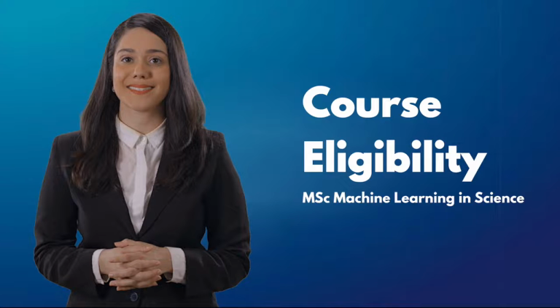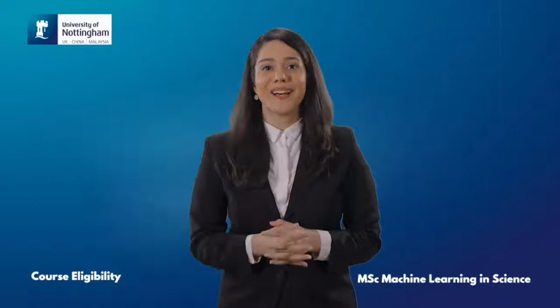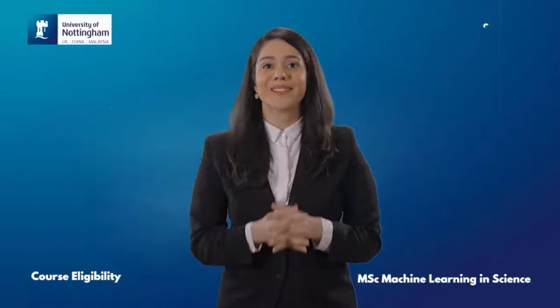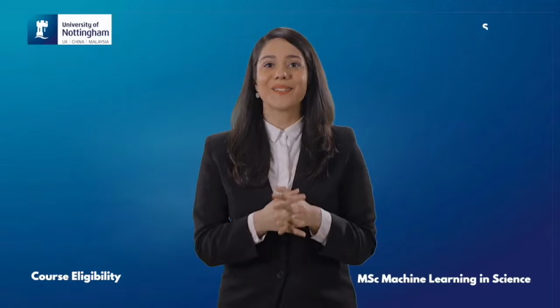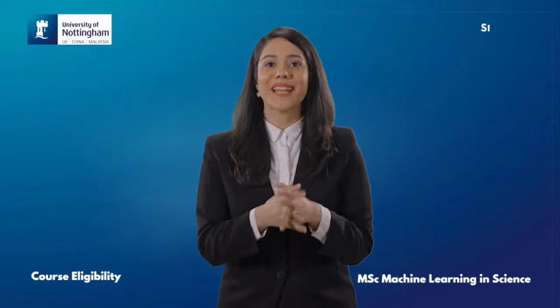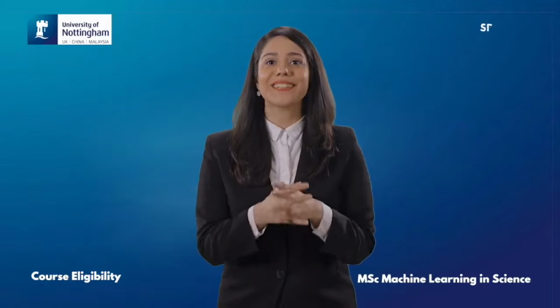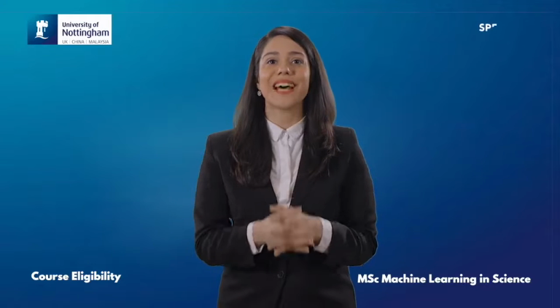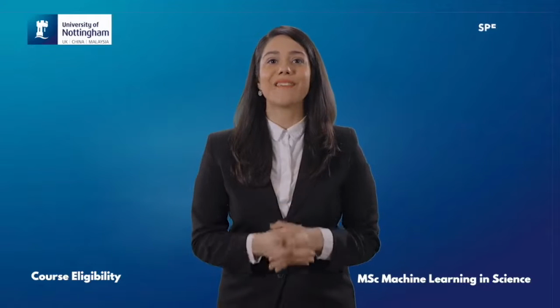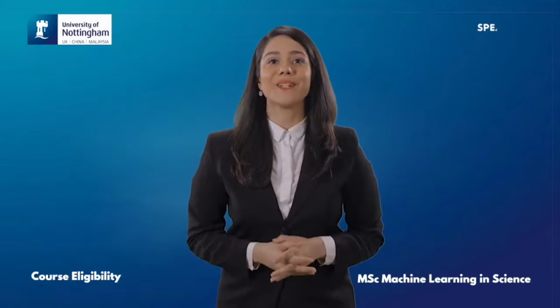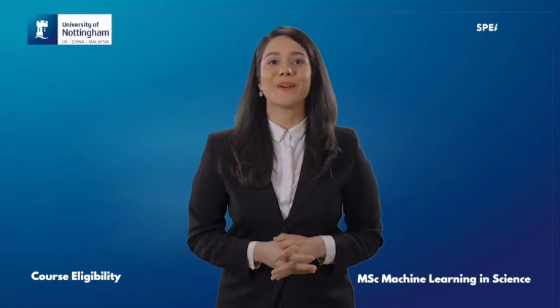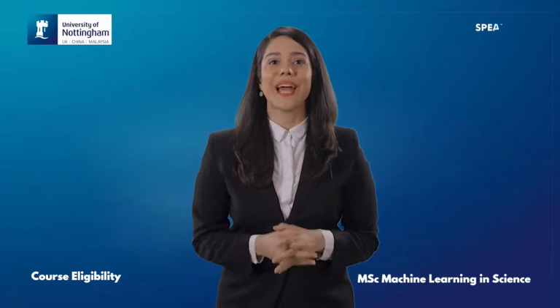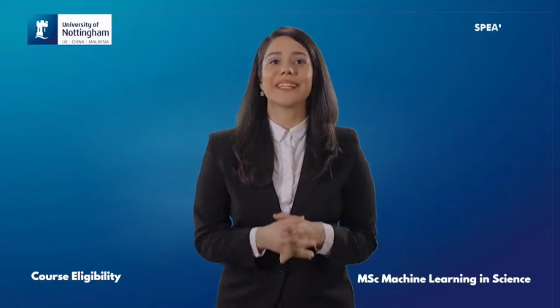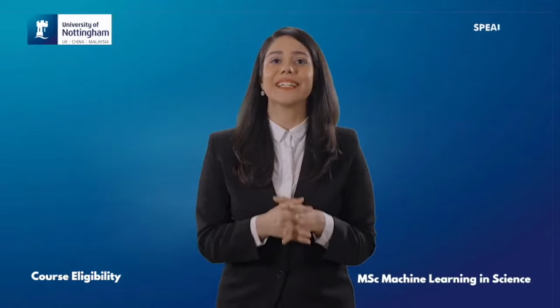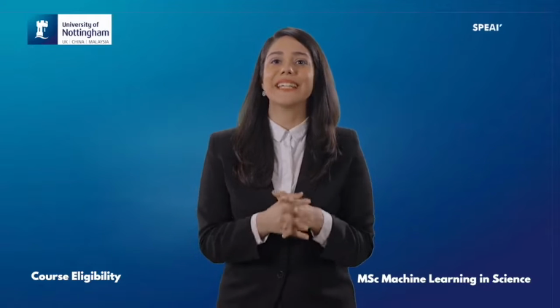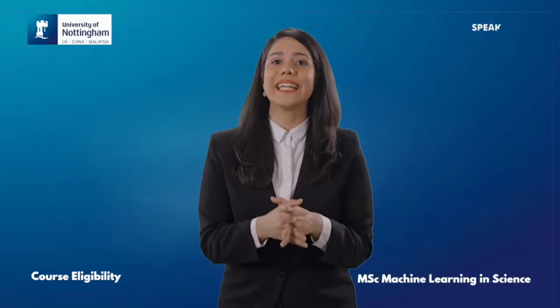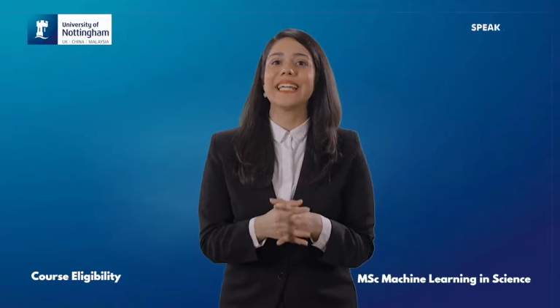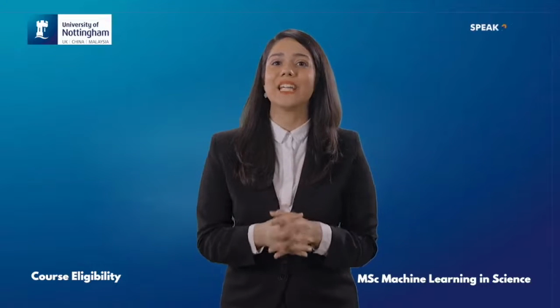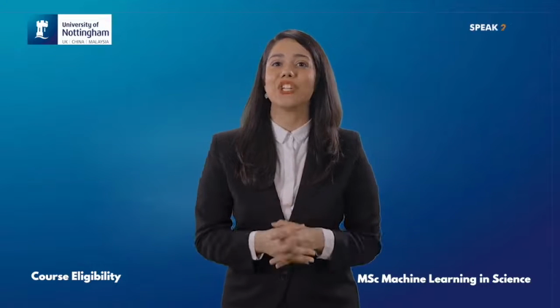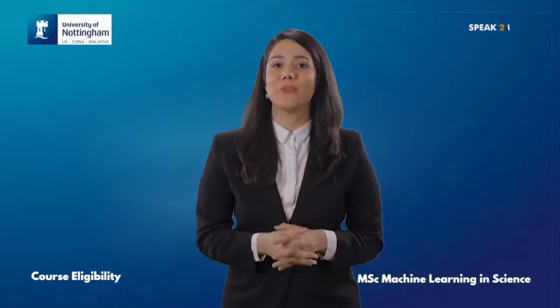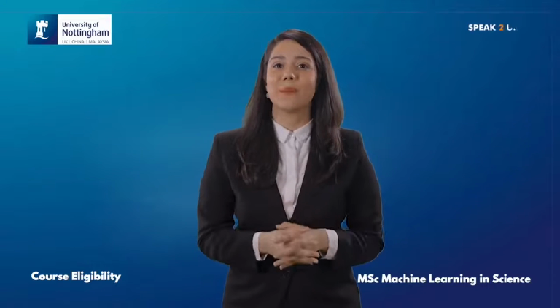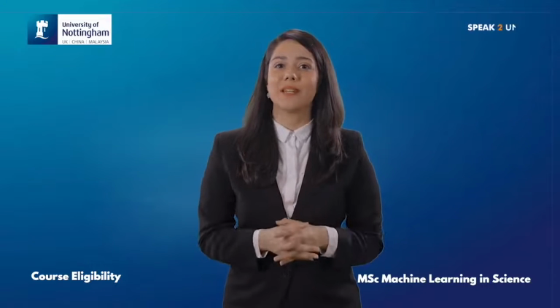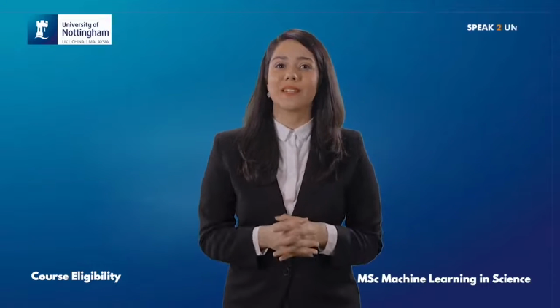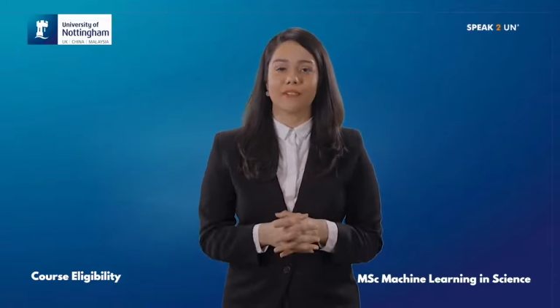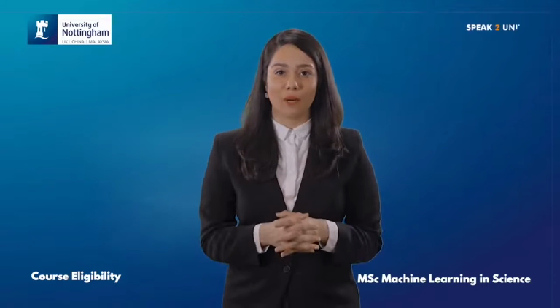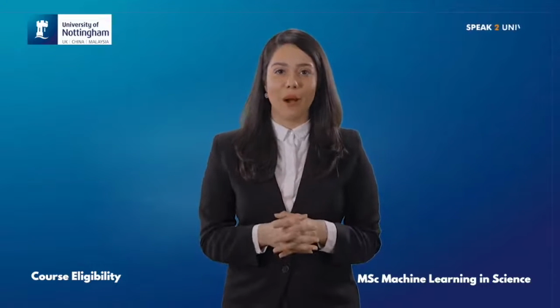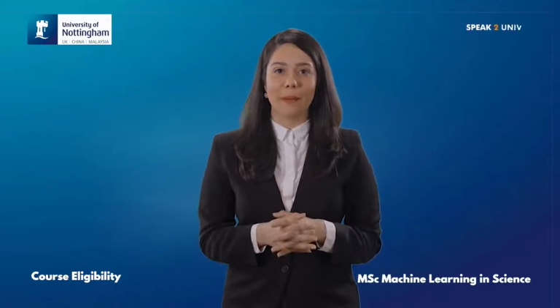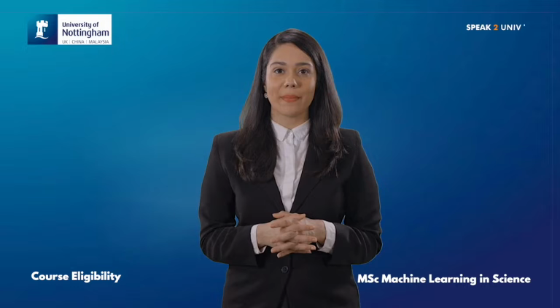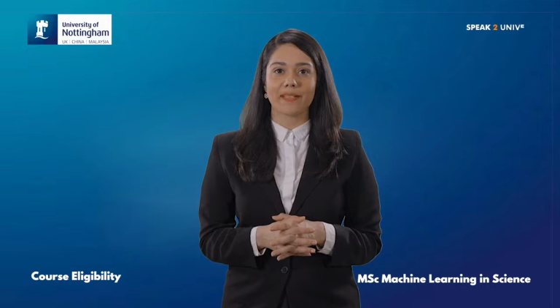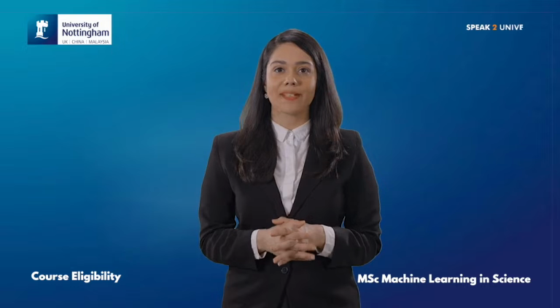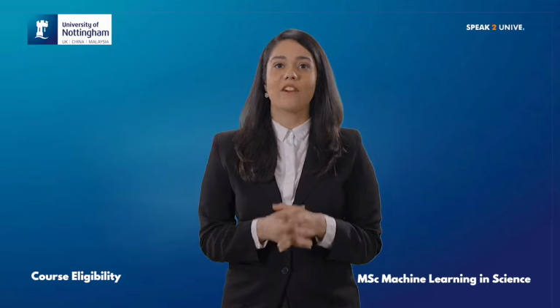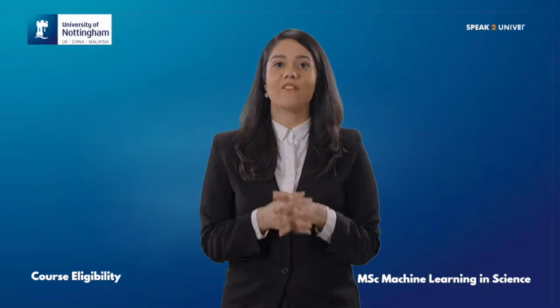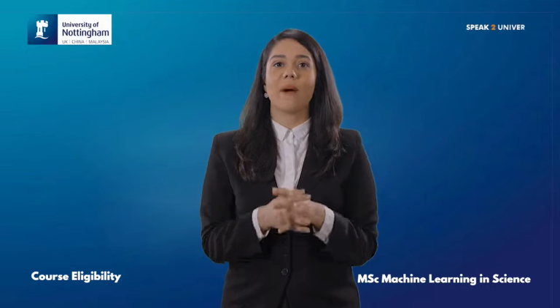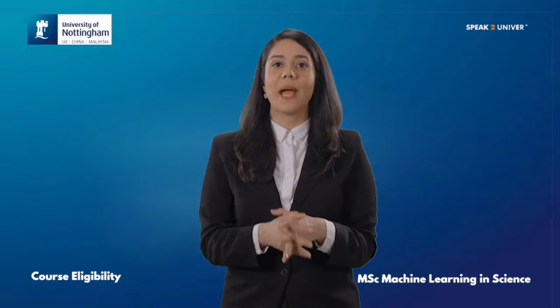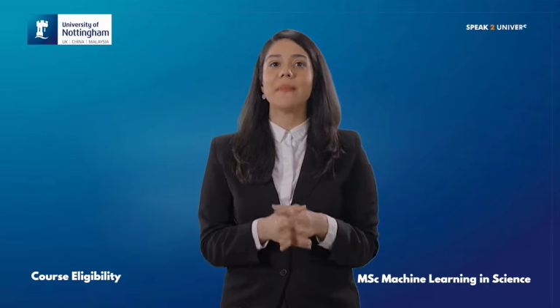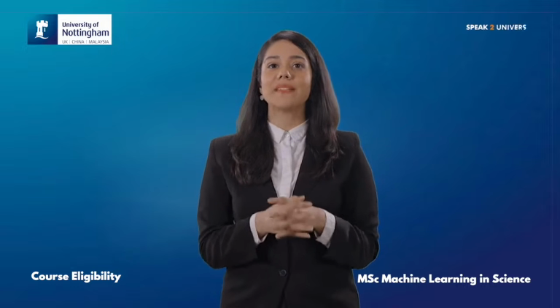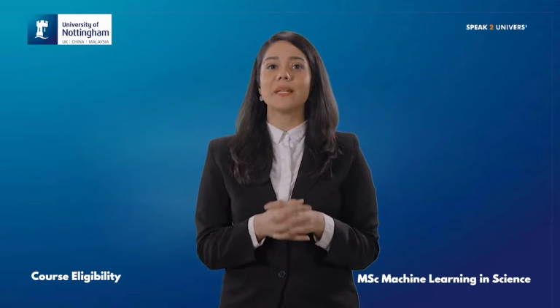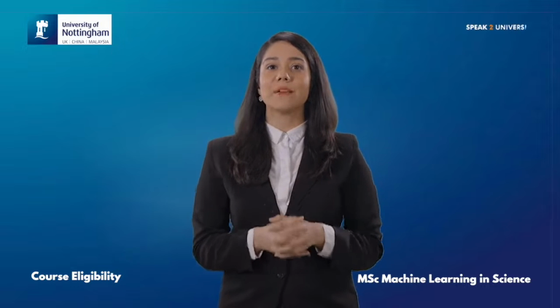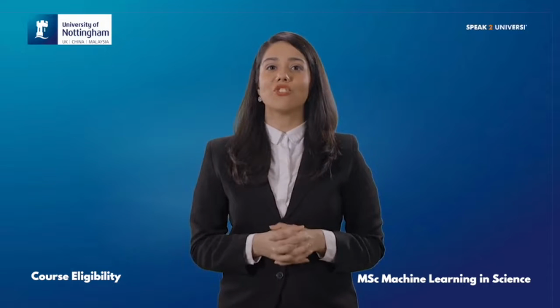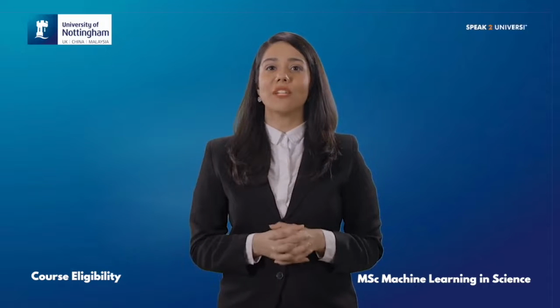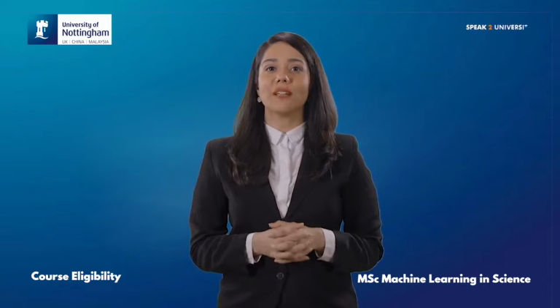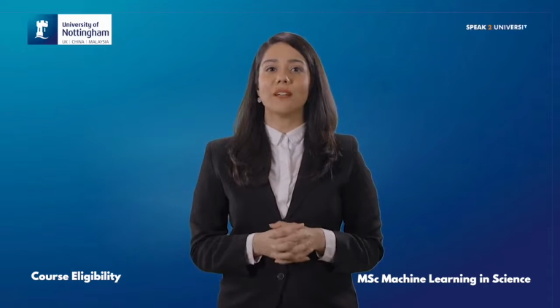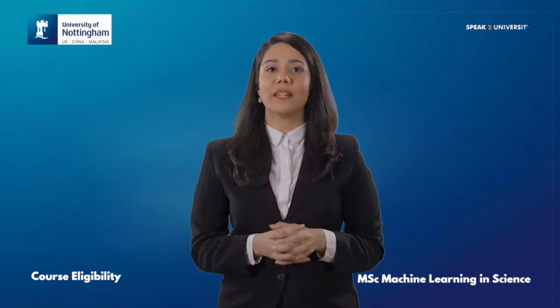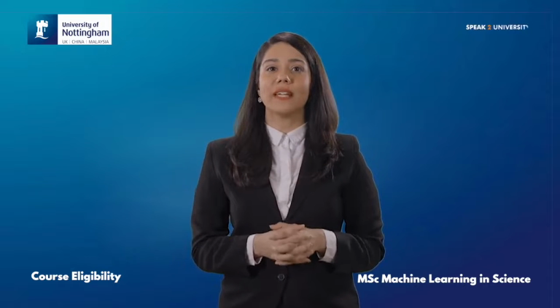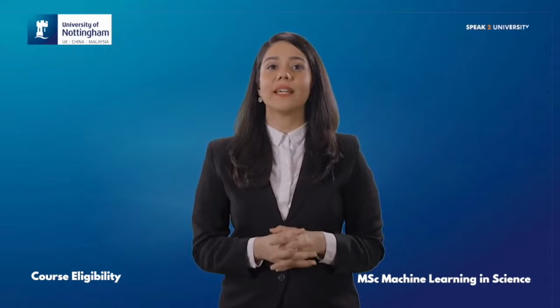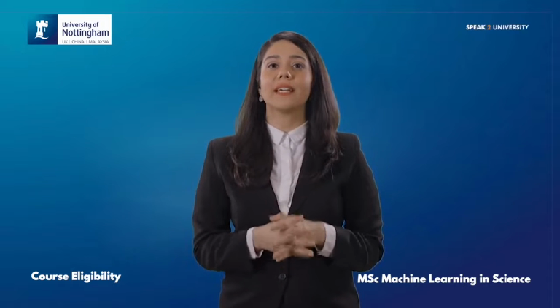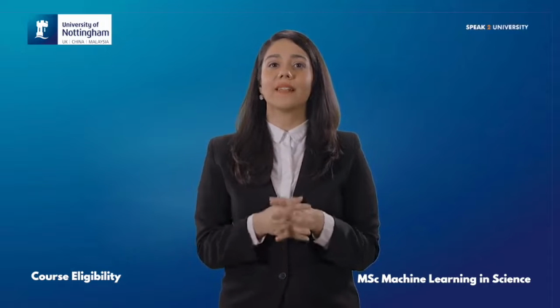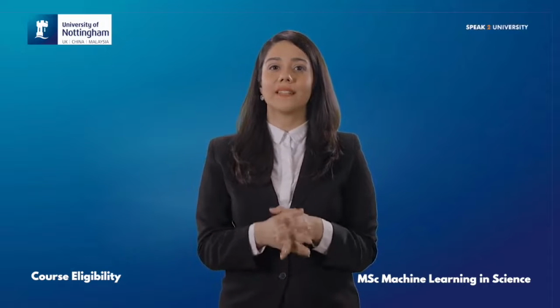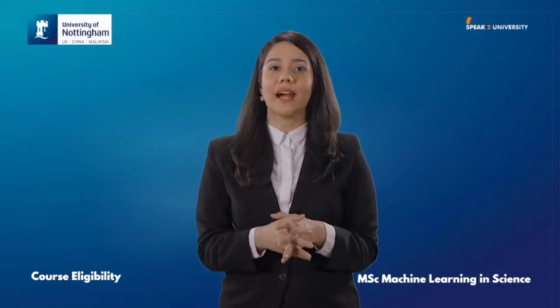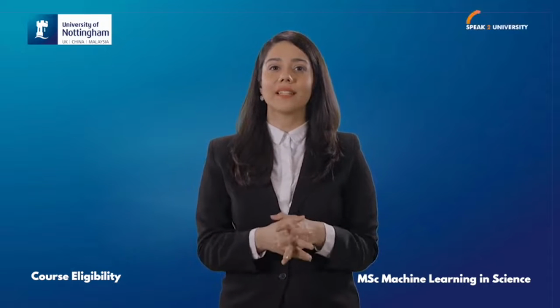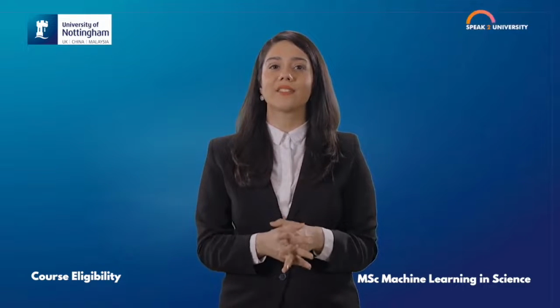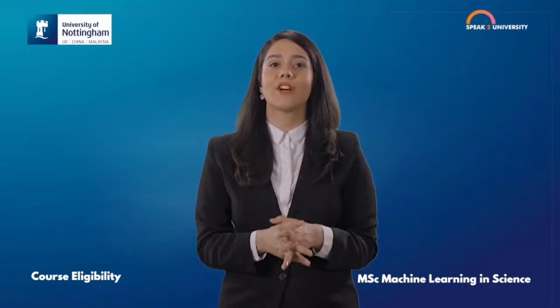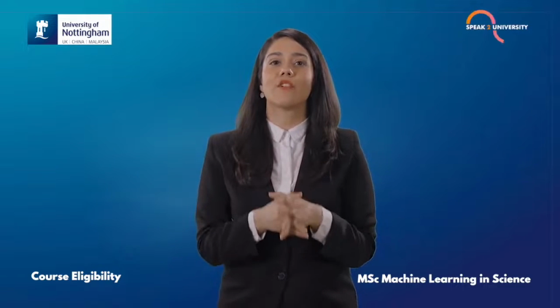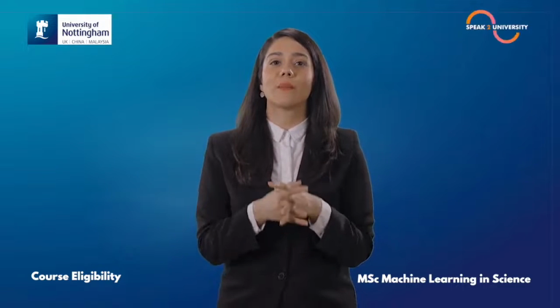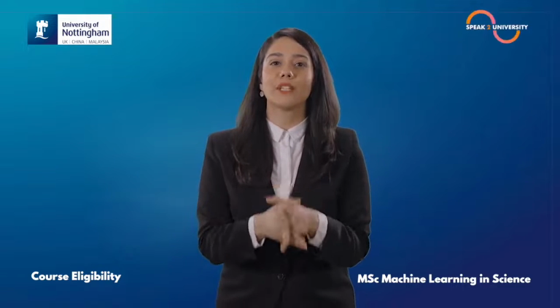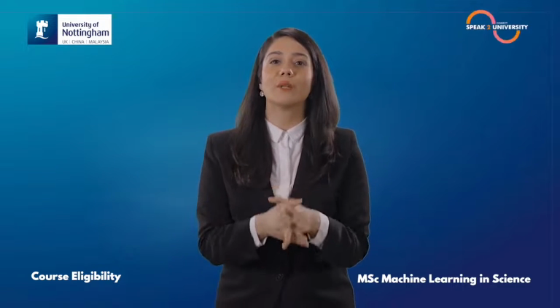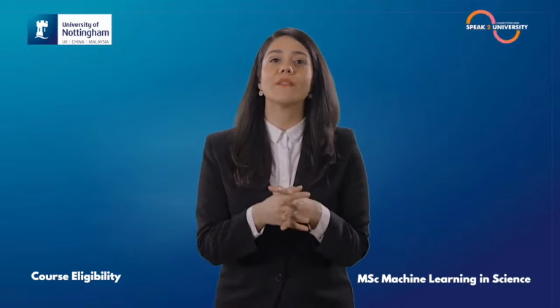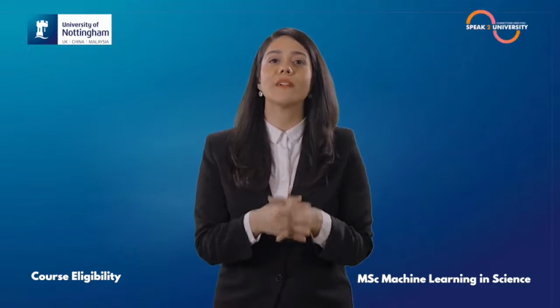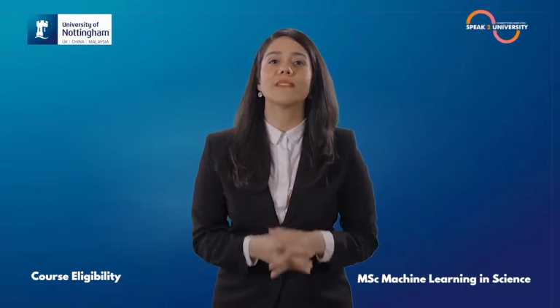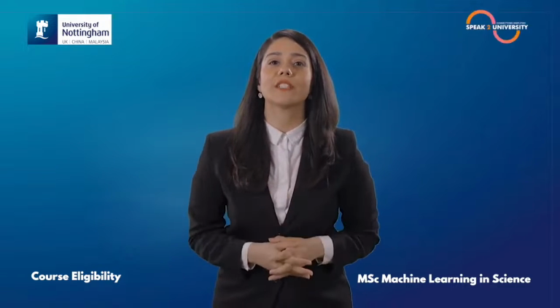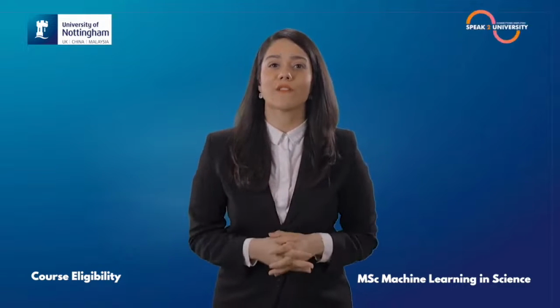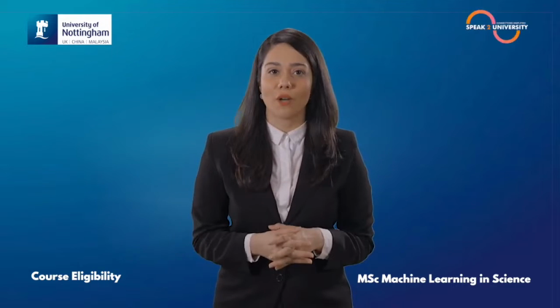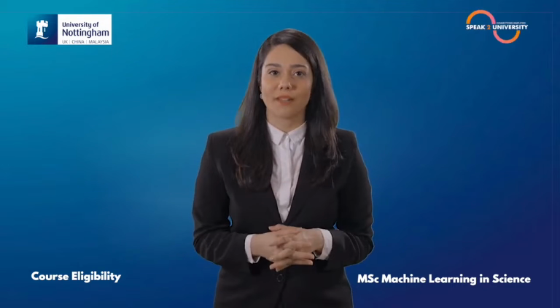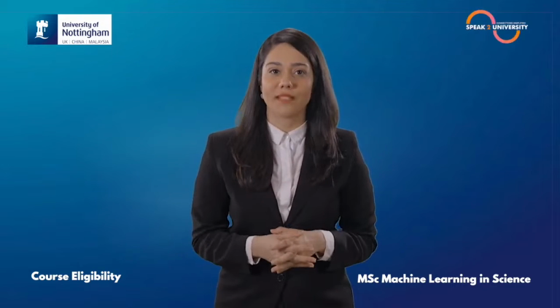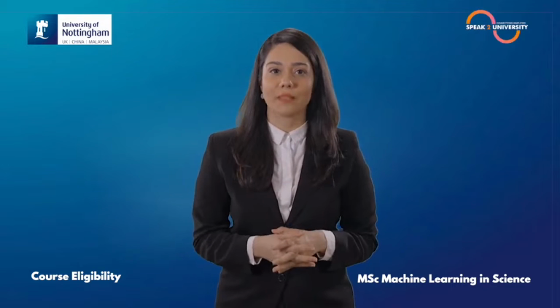Let's have a look at the key eligibility requirements for MSc Machine Learning in Science from the University of Nottingham.